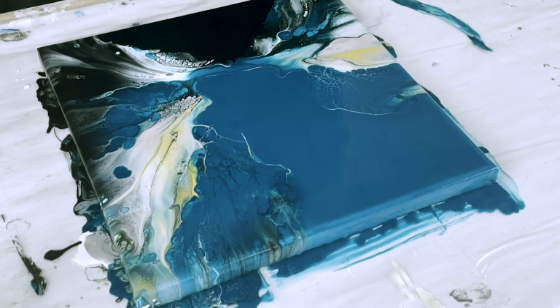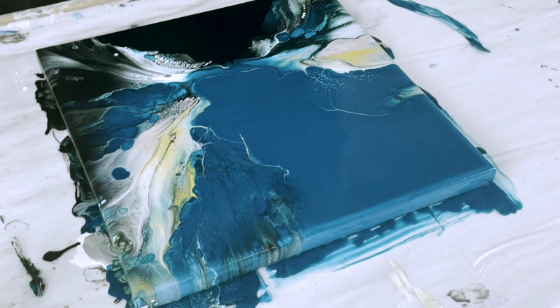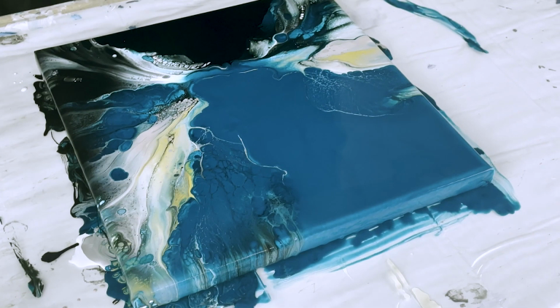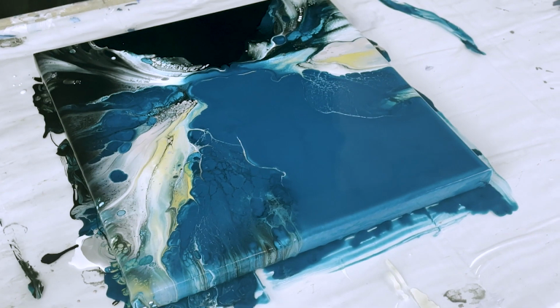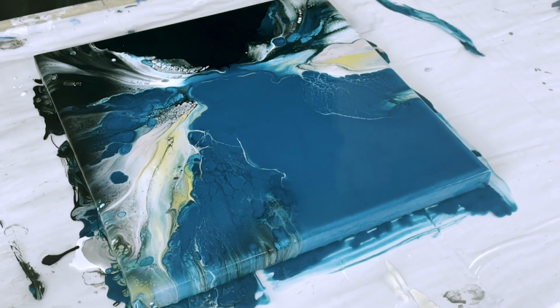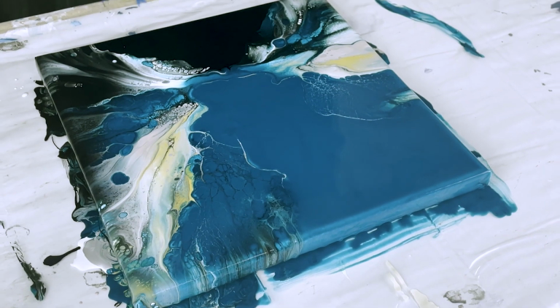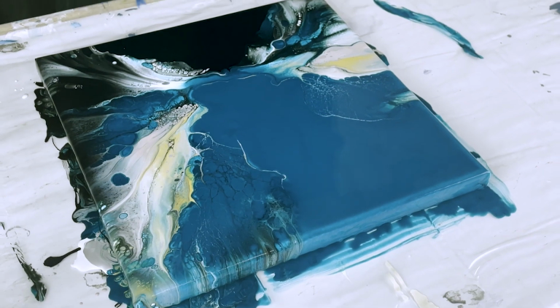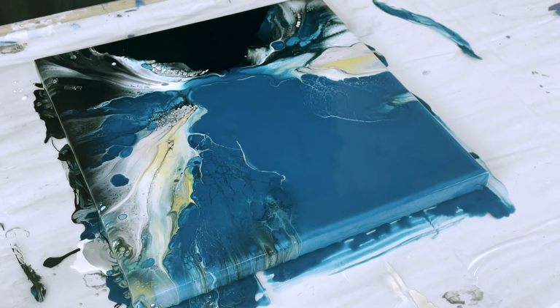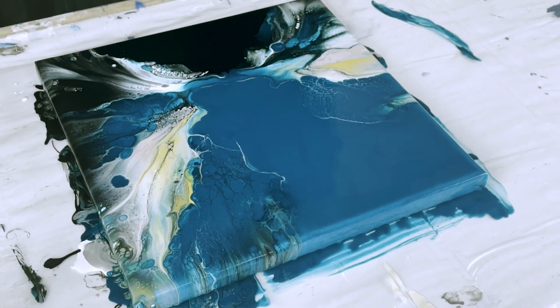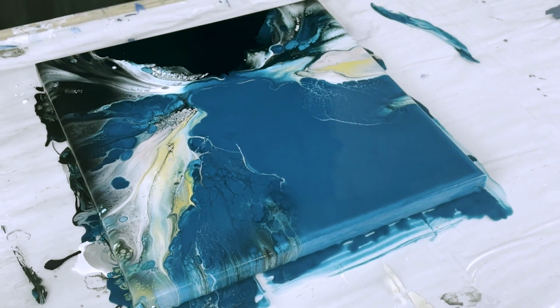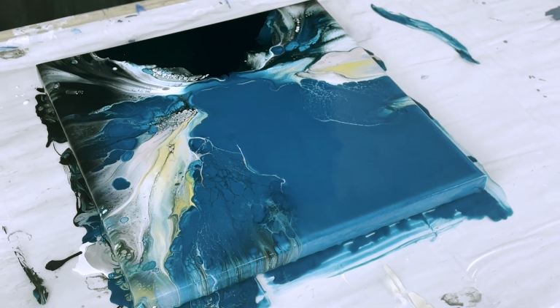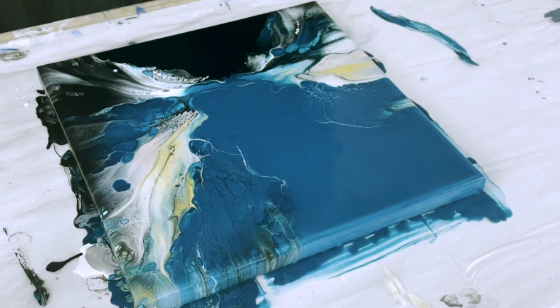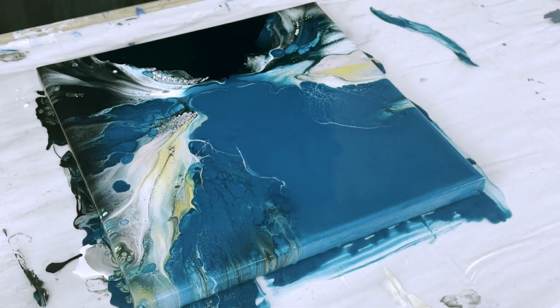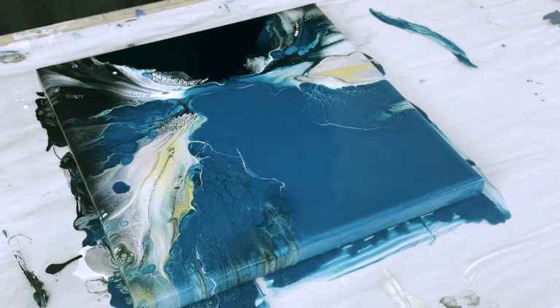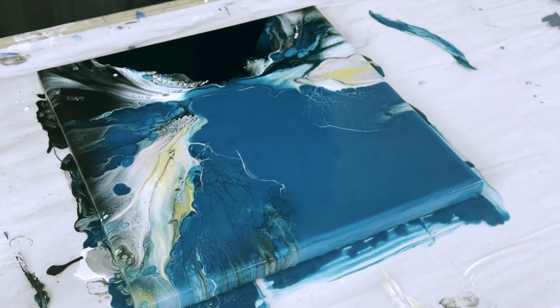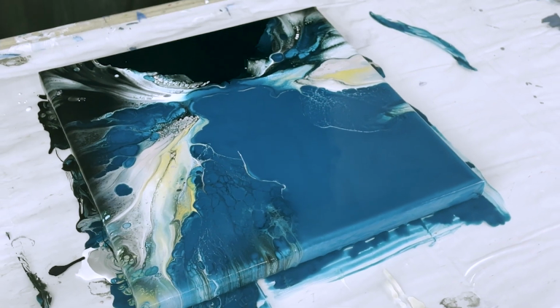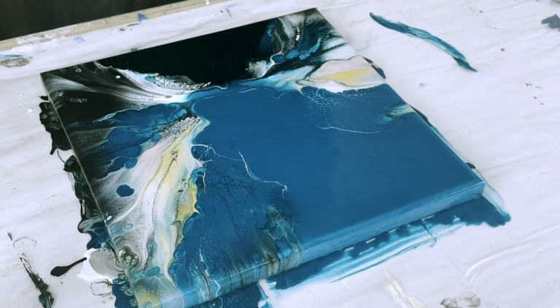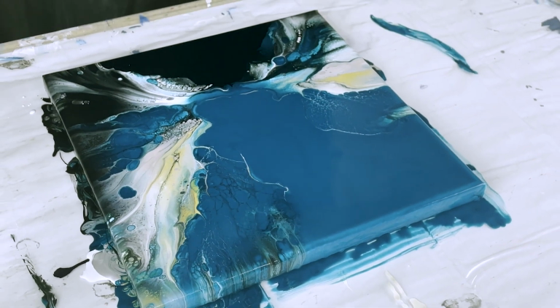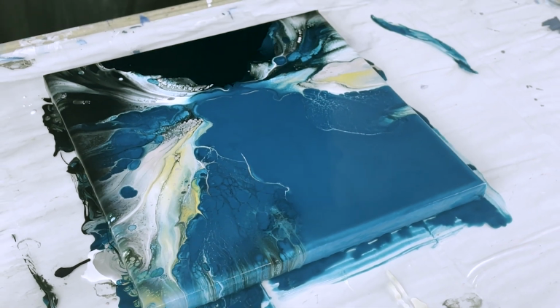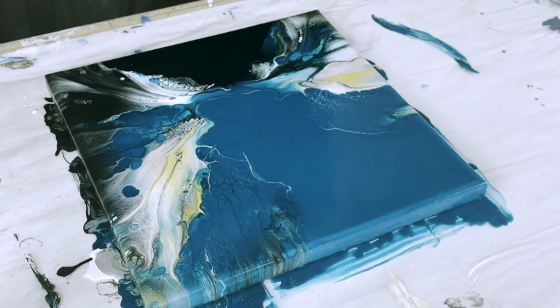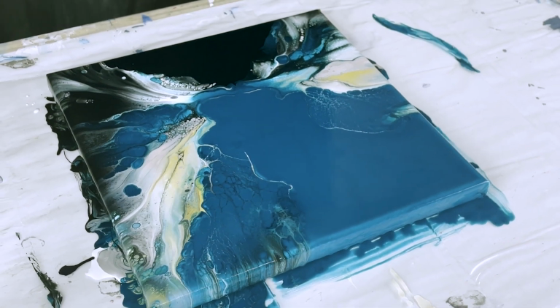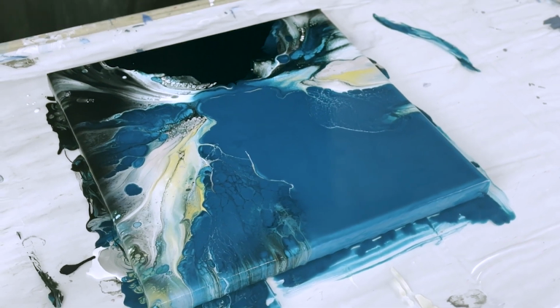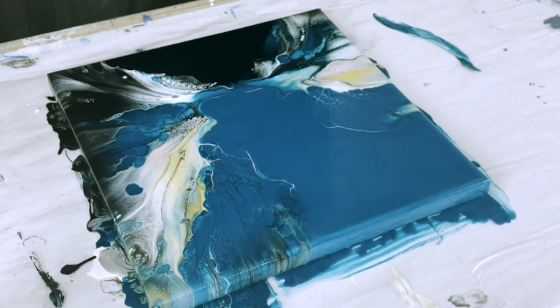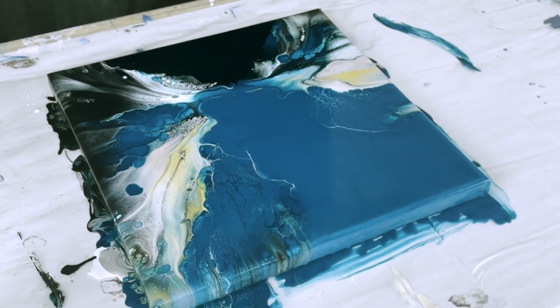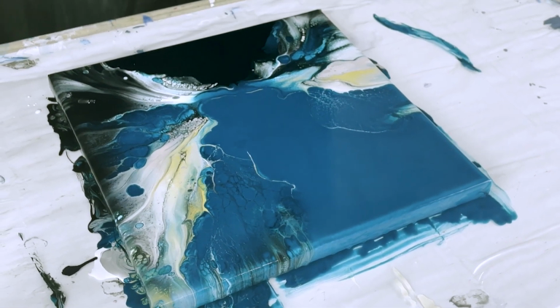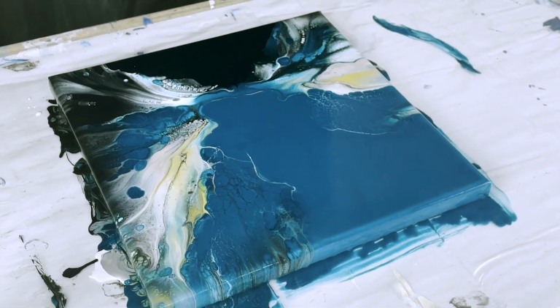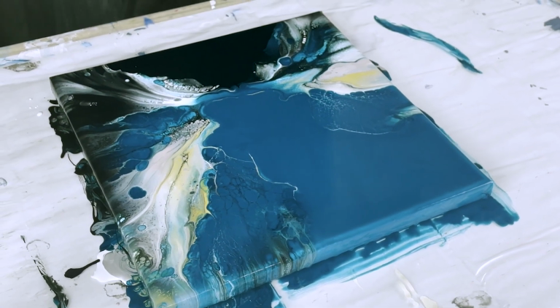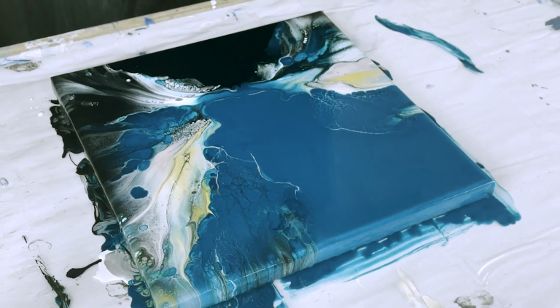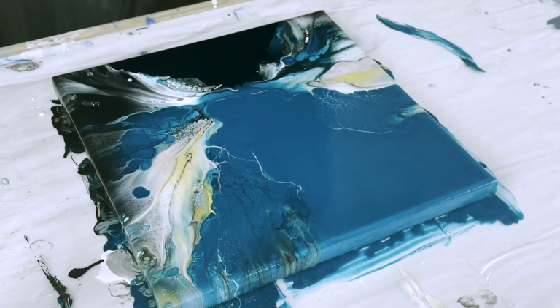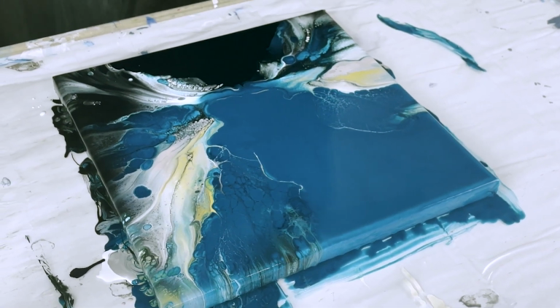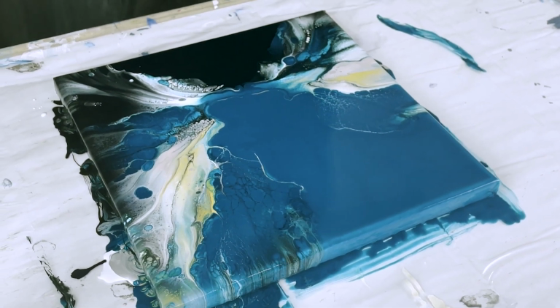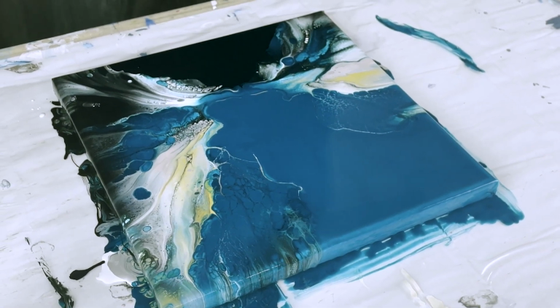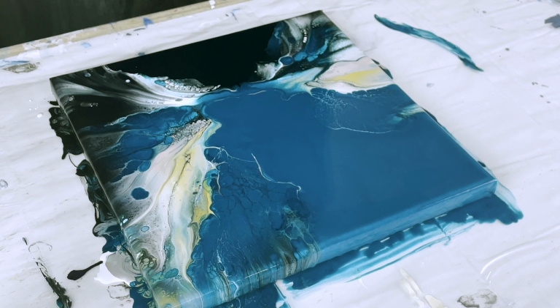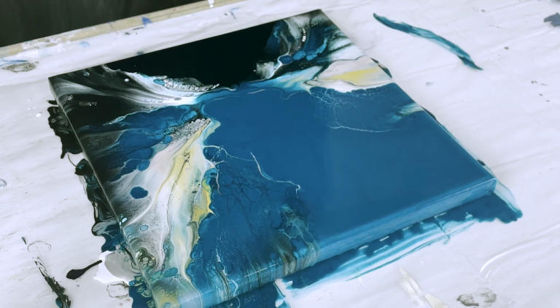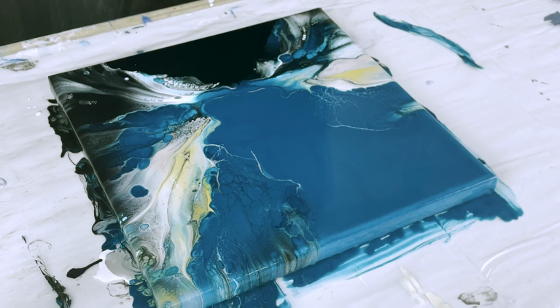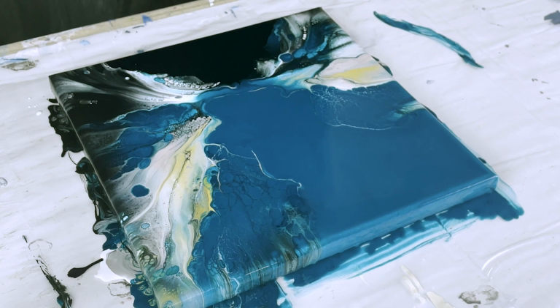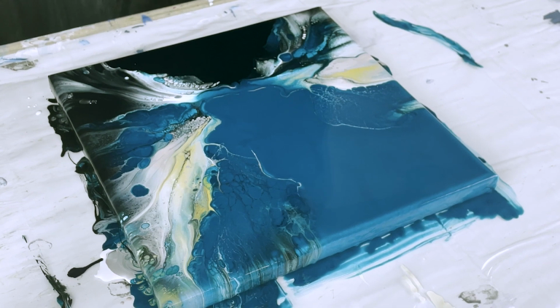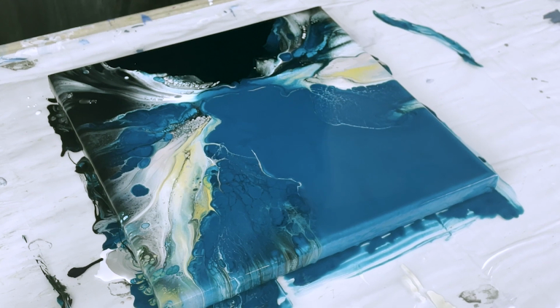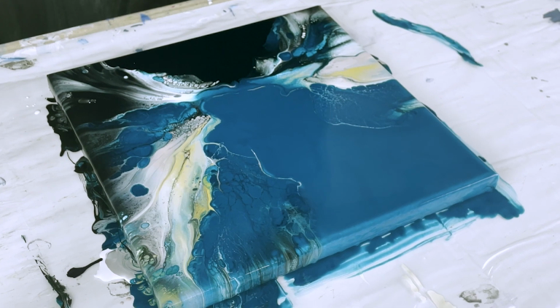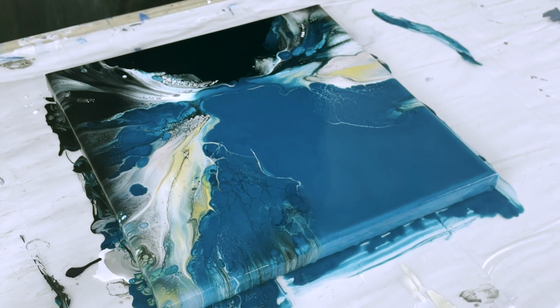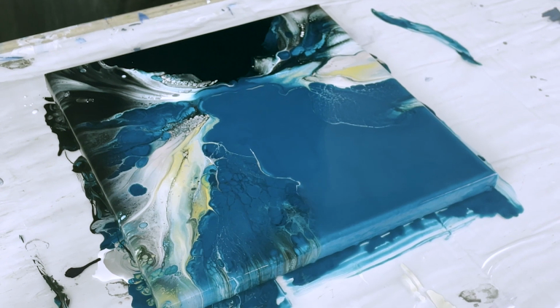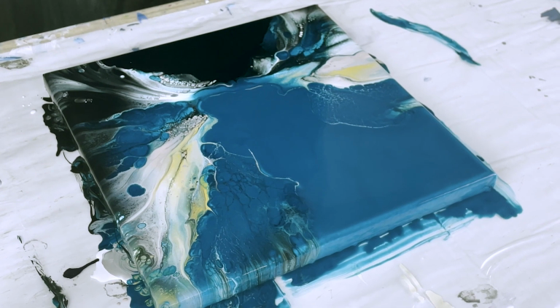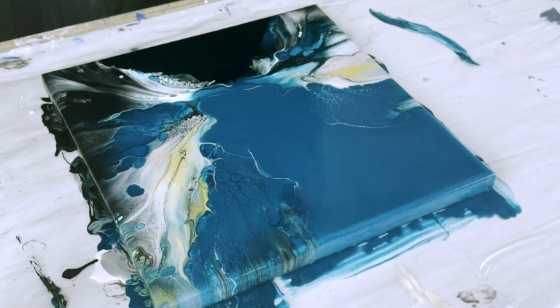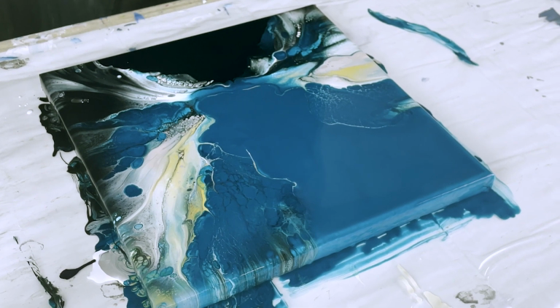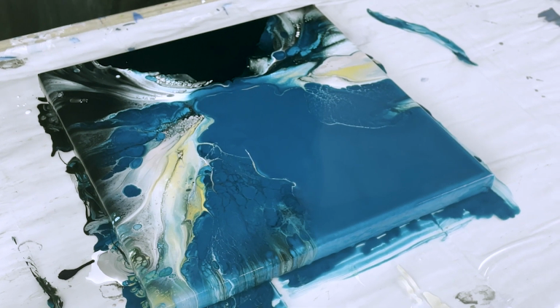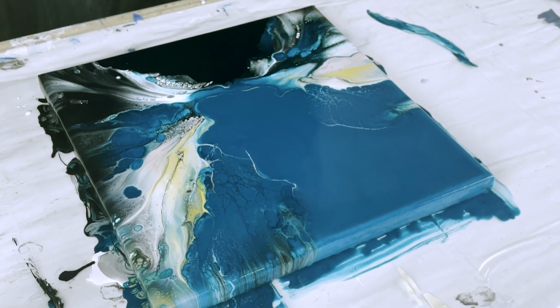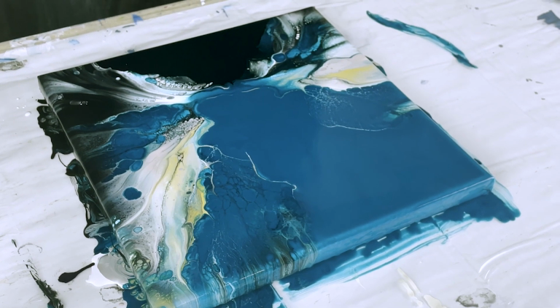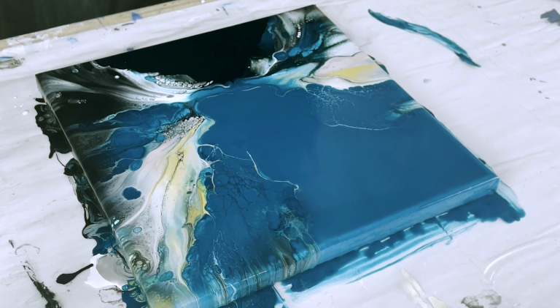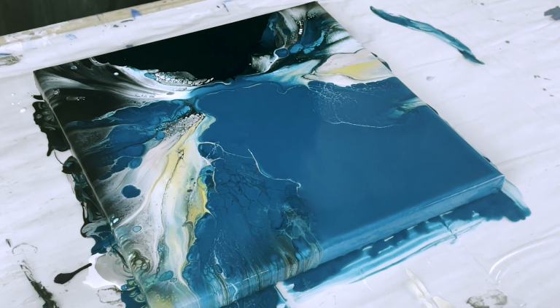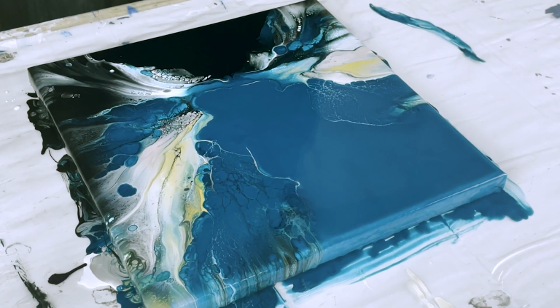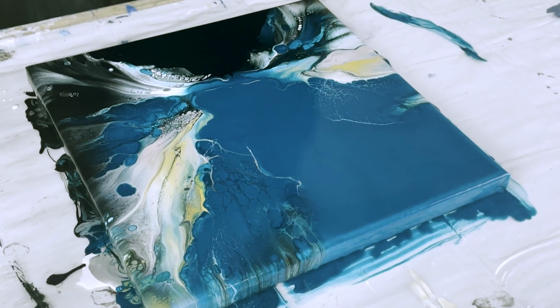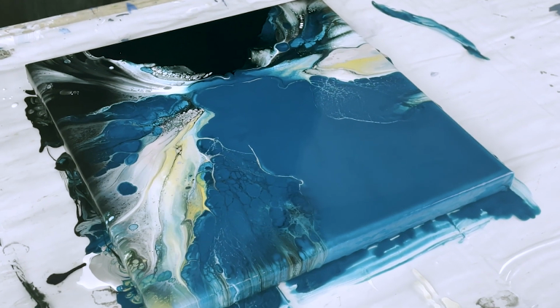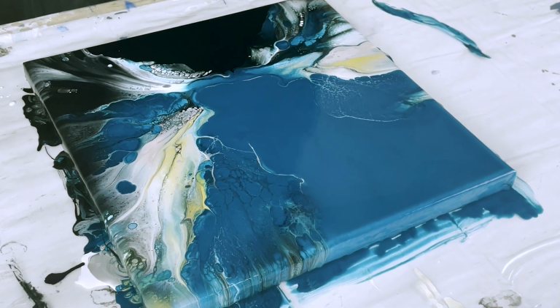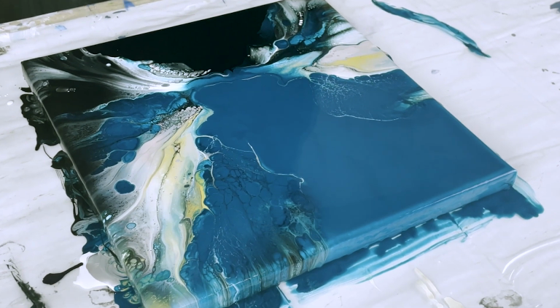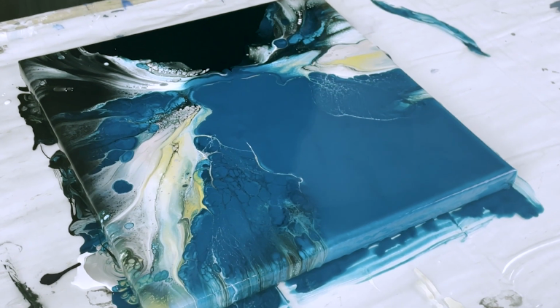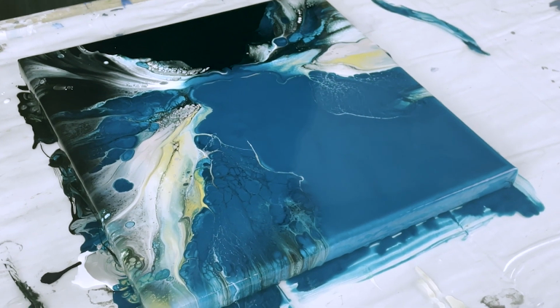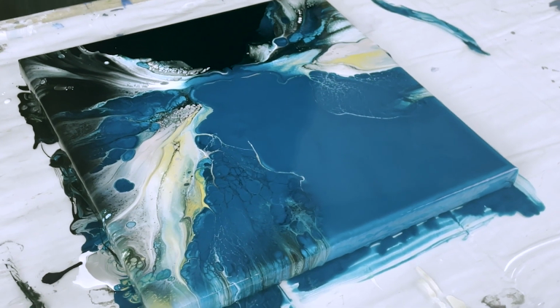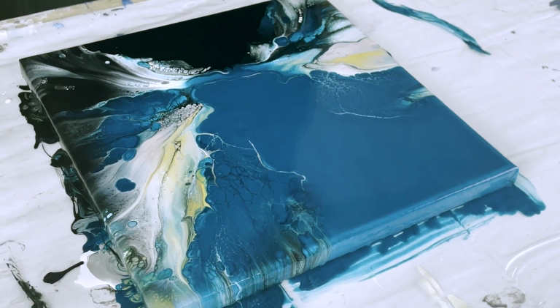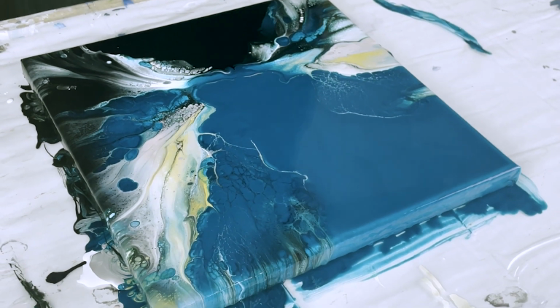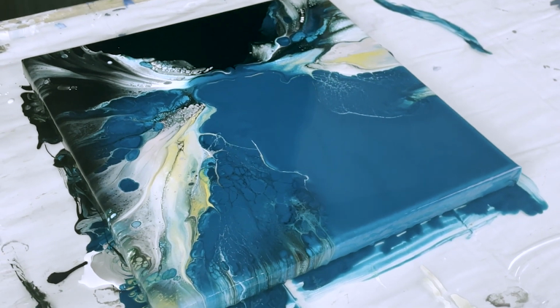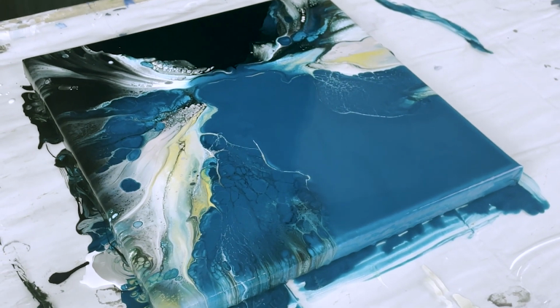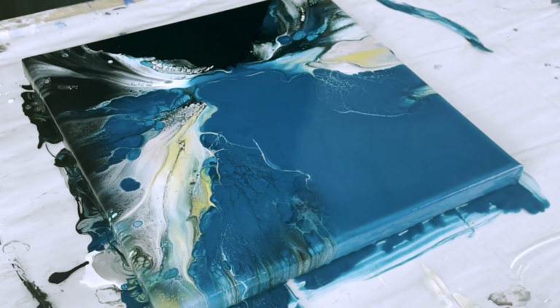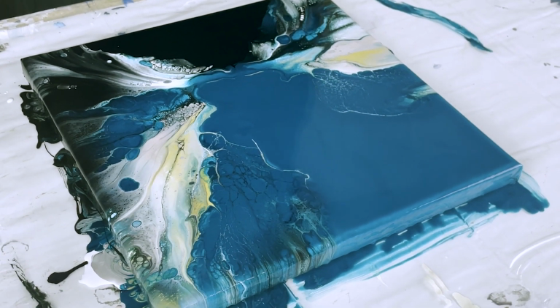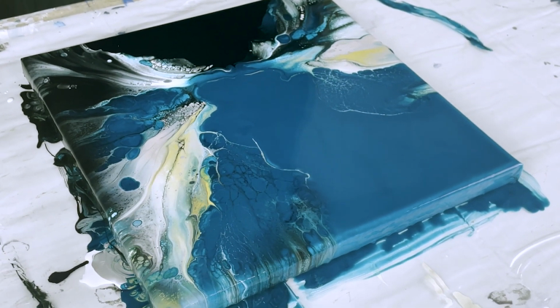But there you have it. I'm excited. This piece is very very moody — probably matches my mood today.